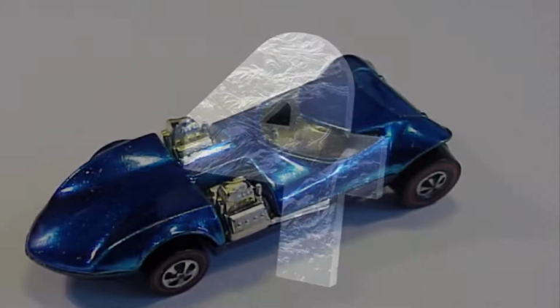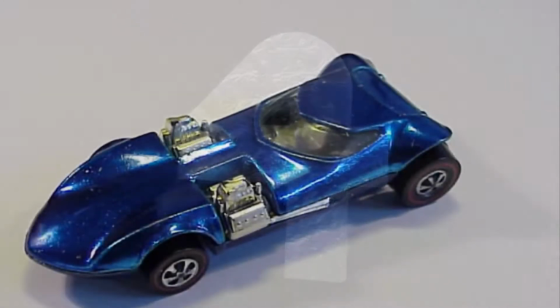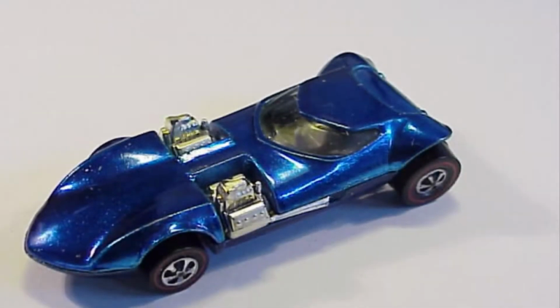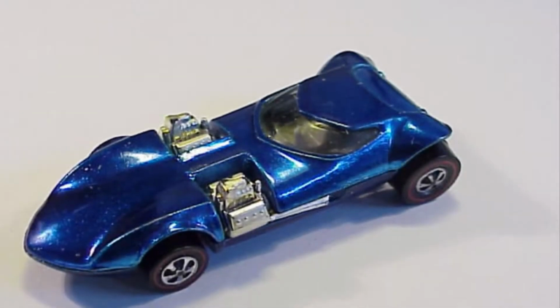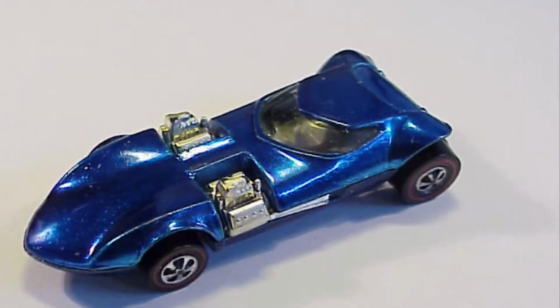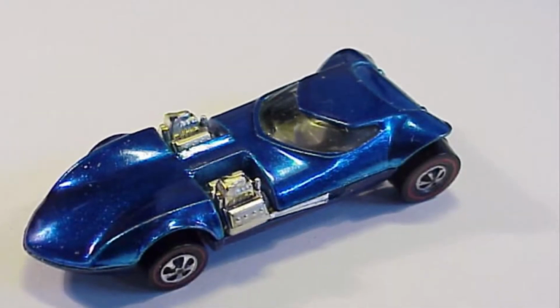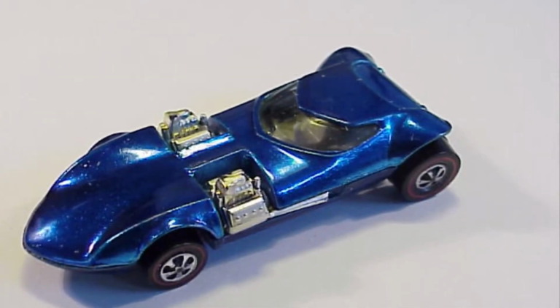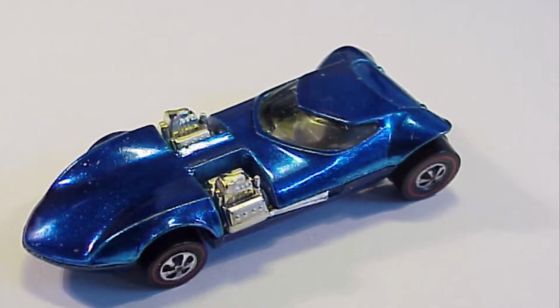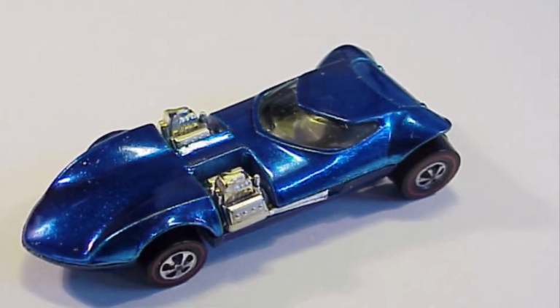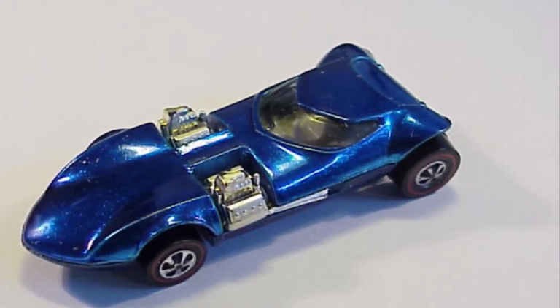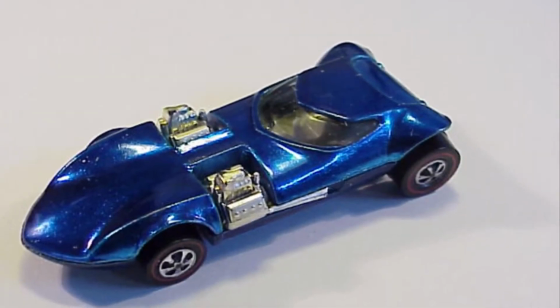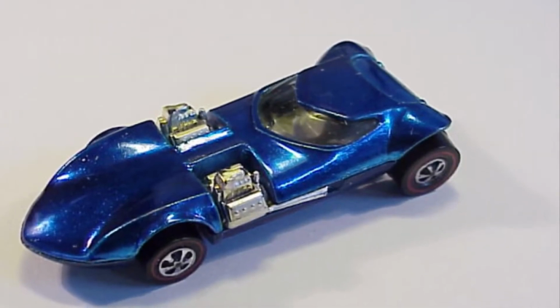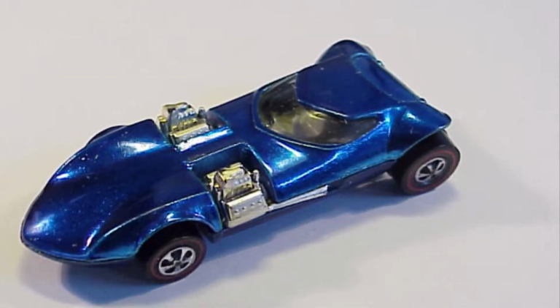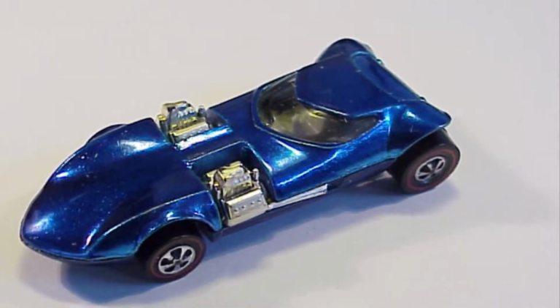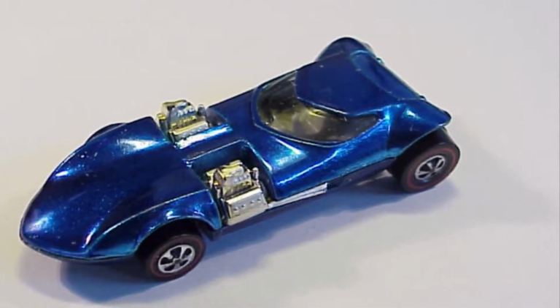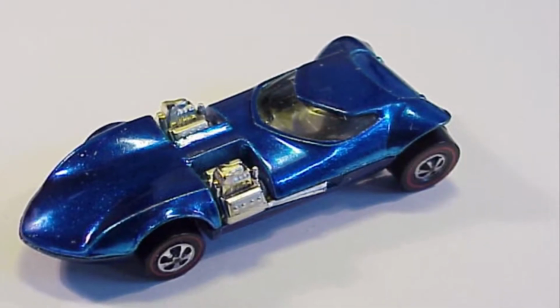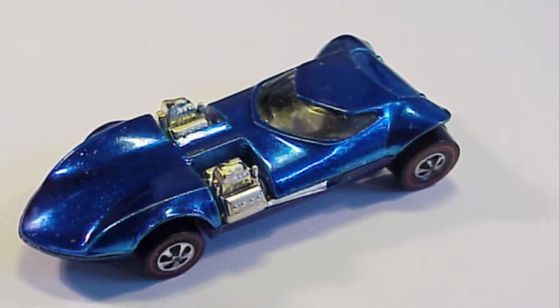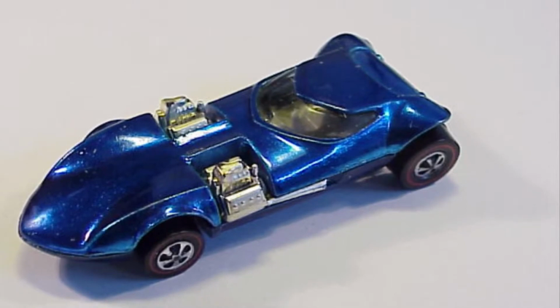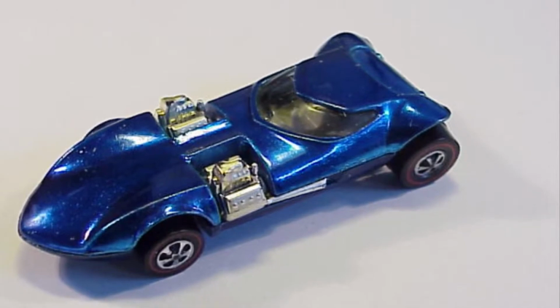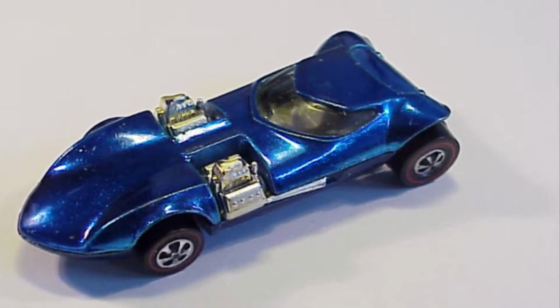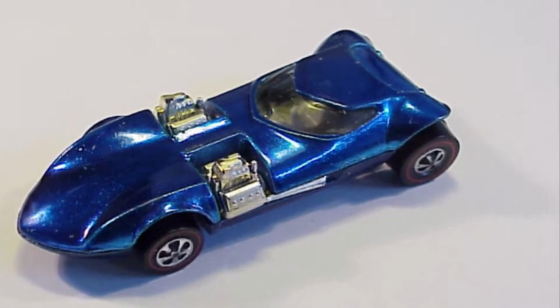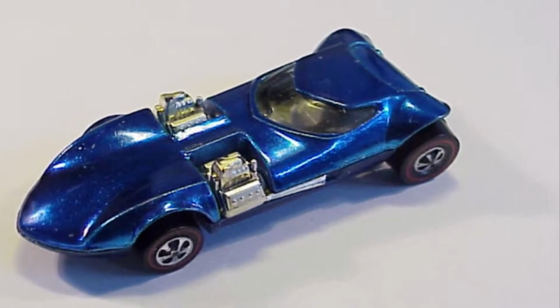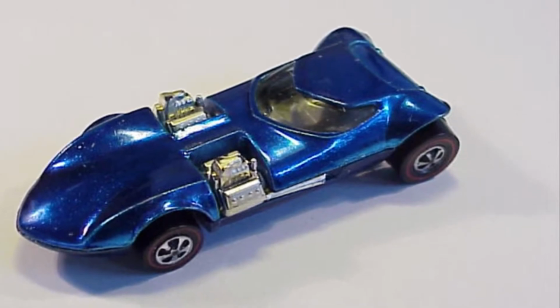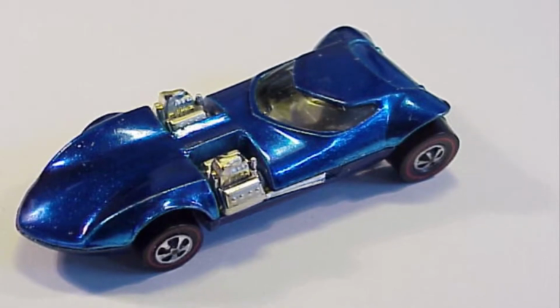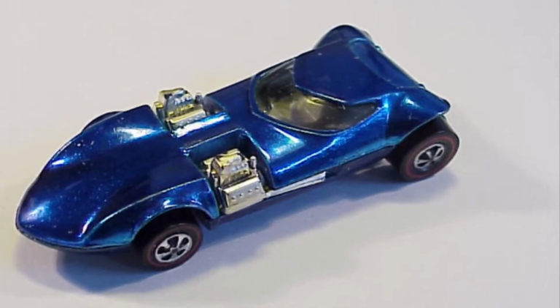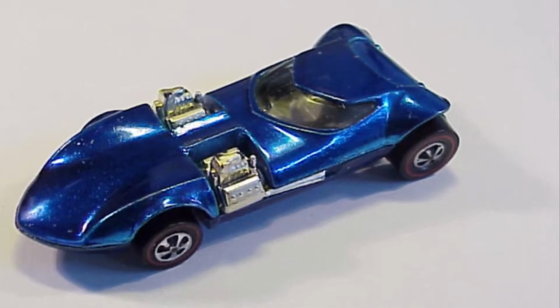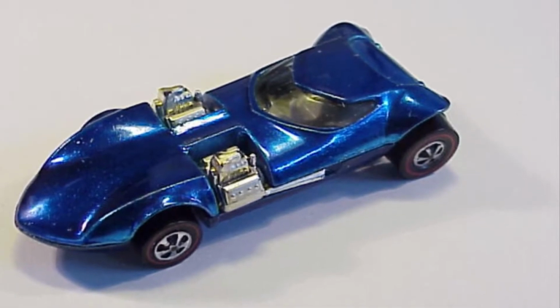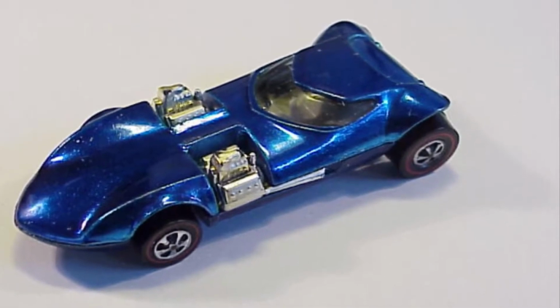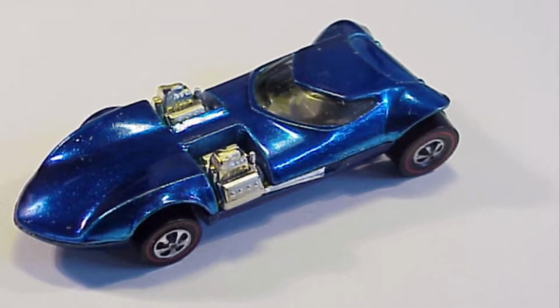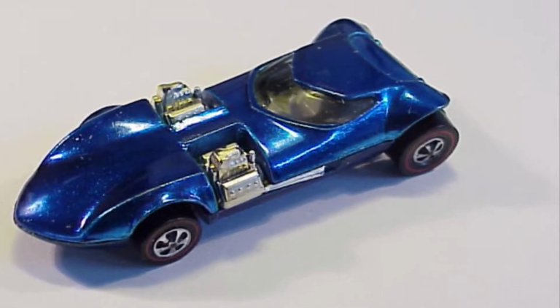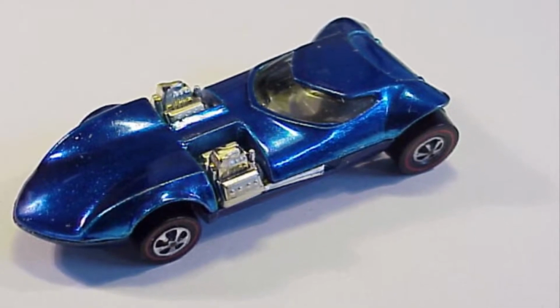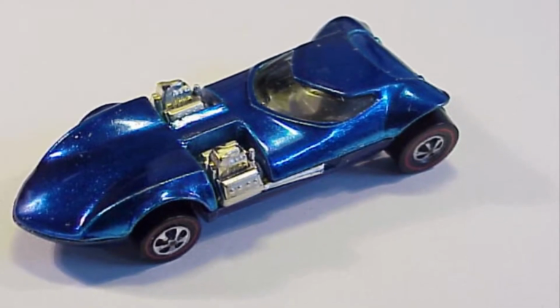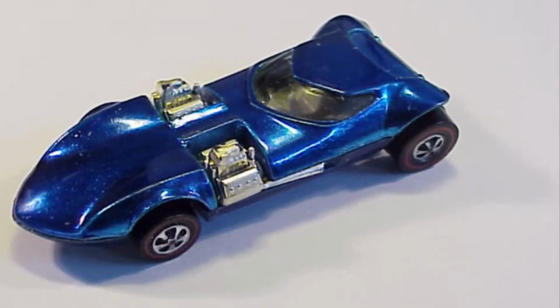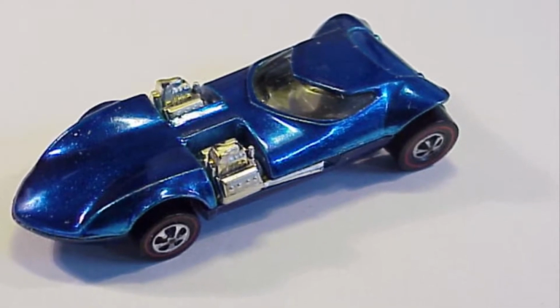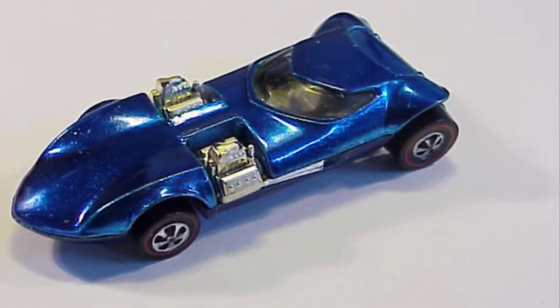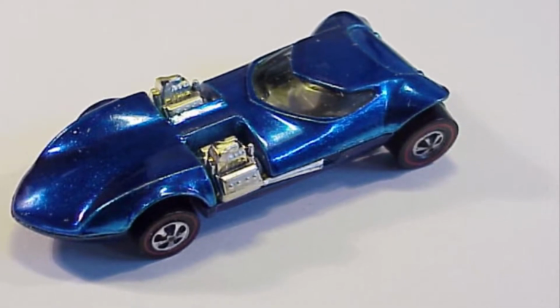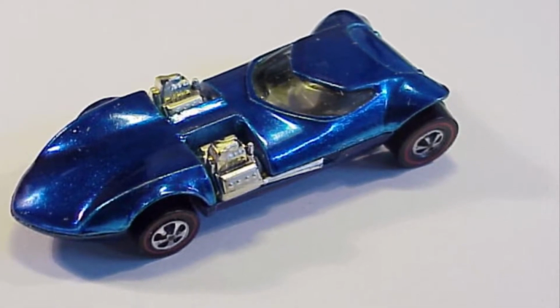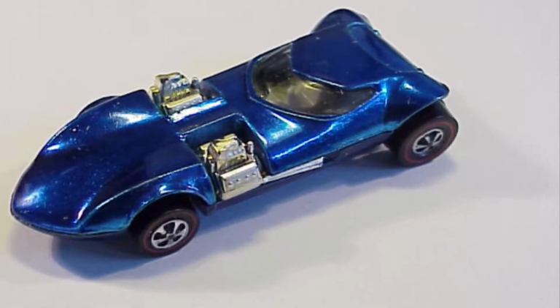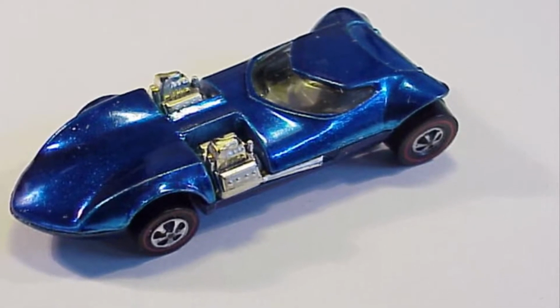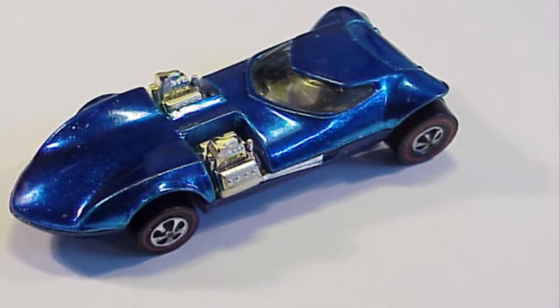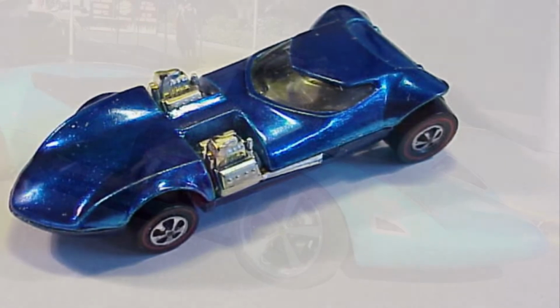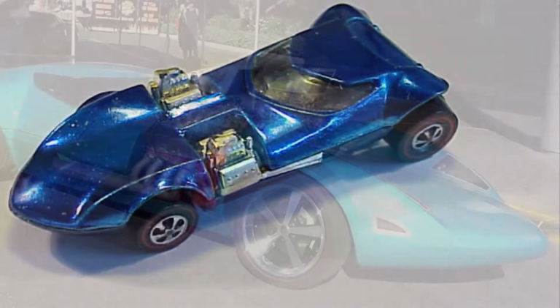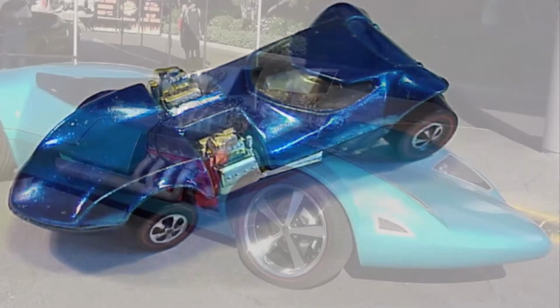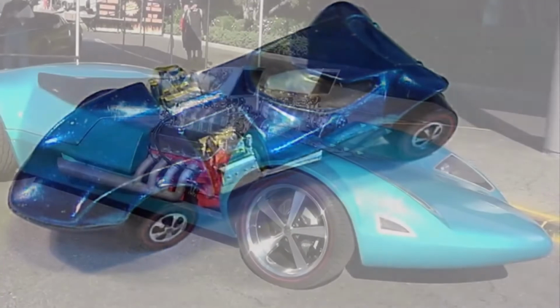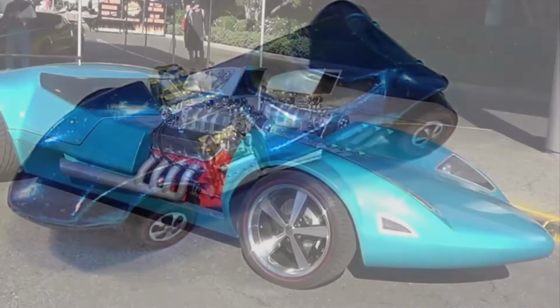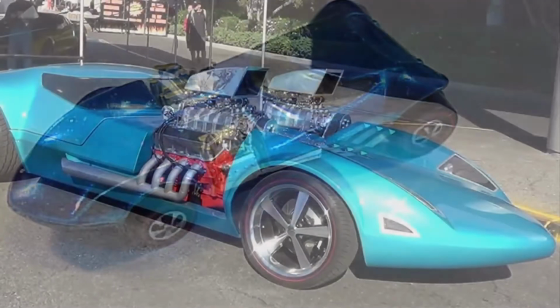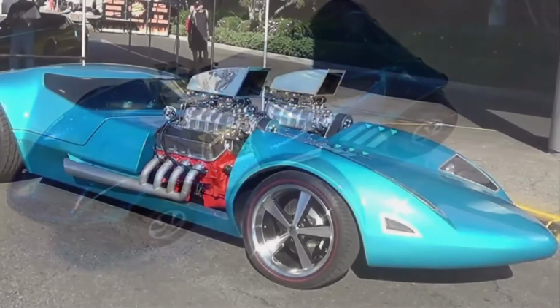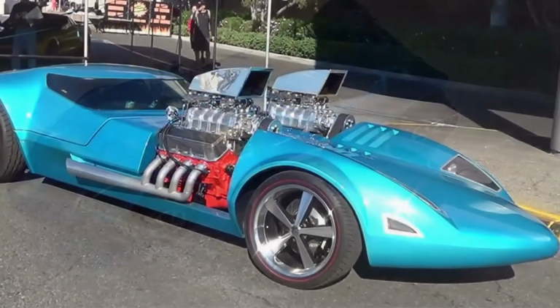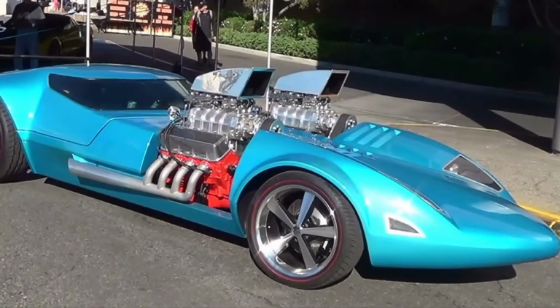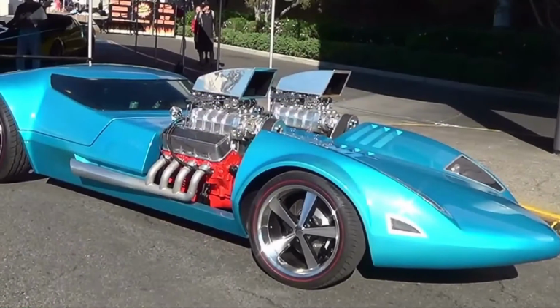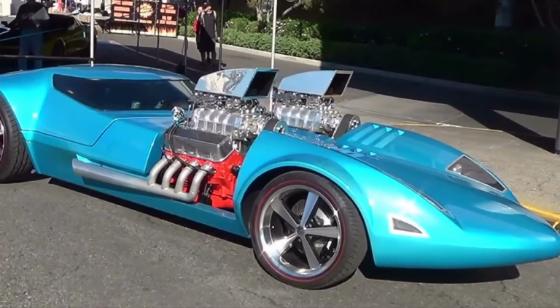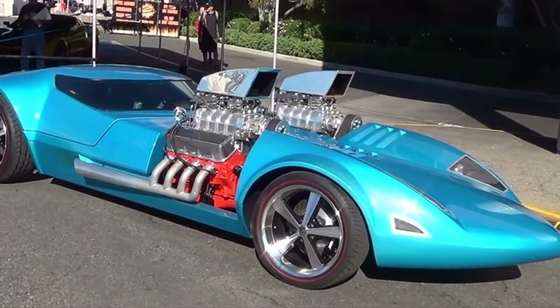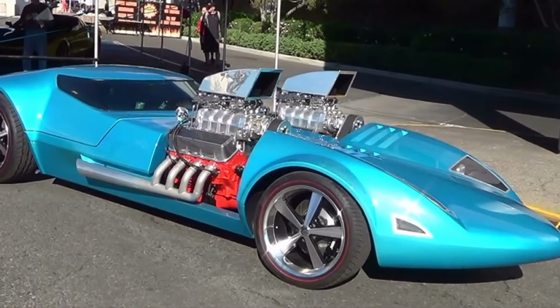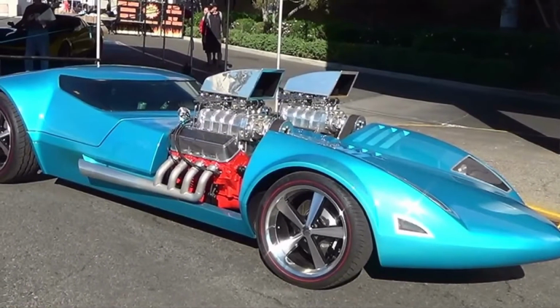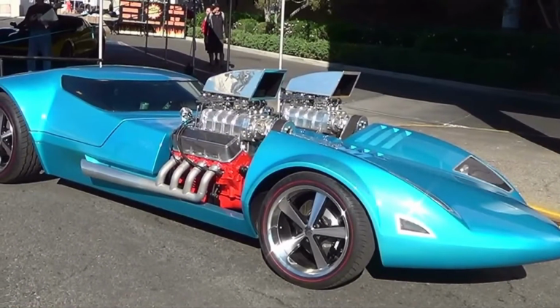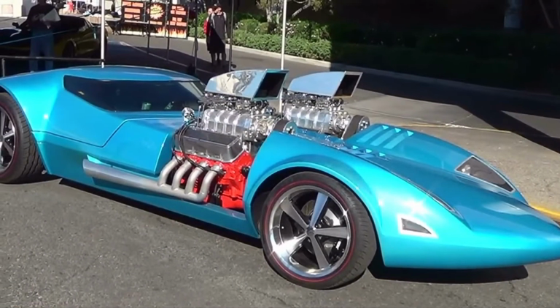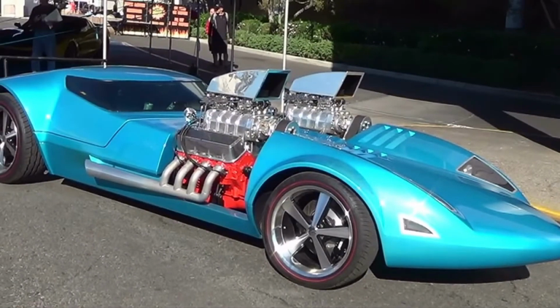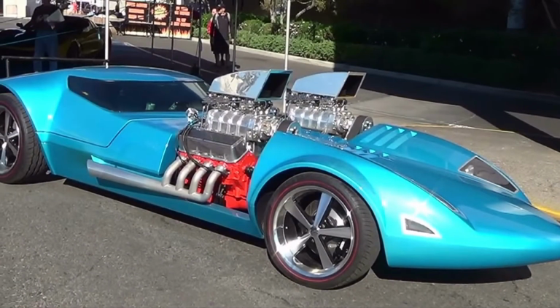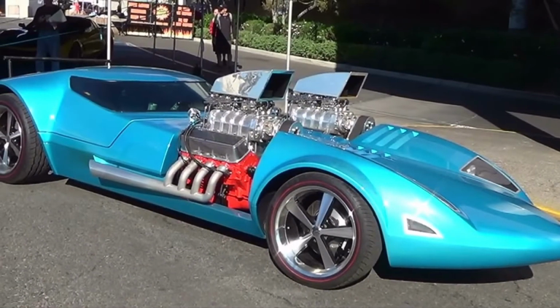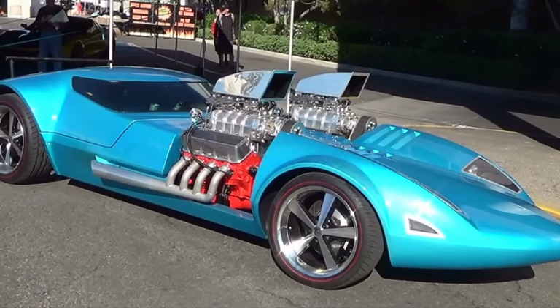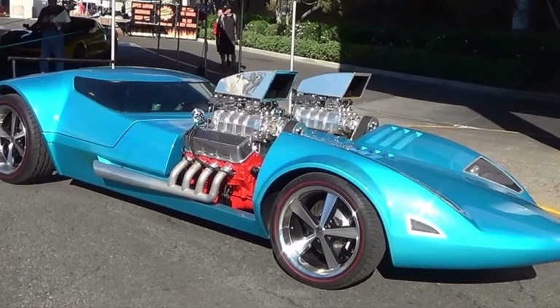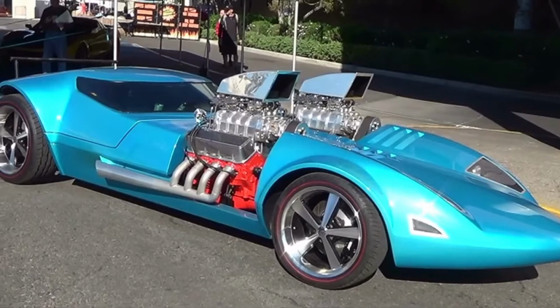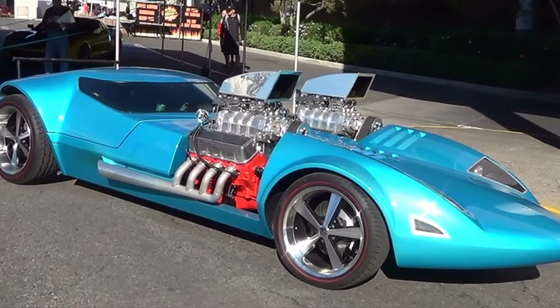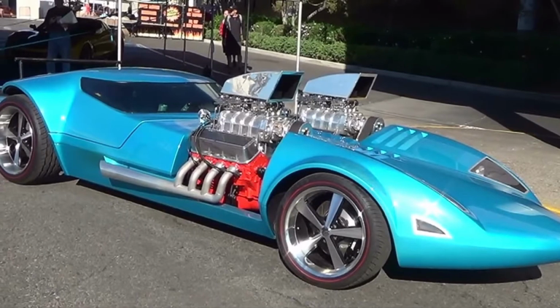Number 4 on today's list is the Hot Wheels Original Twin Mill, also in a baby blue color.